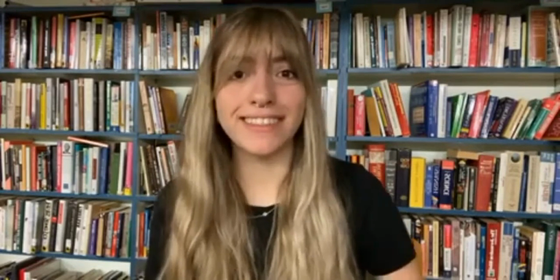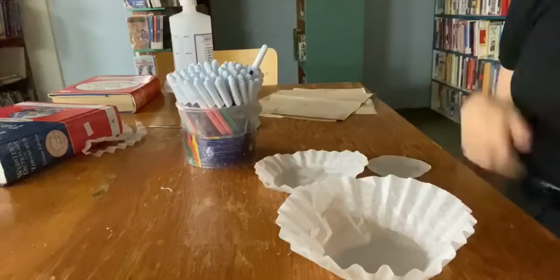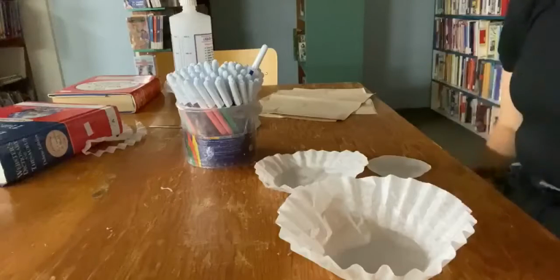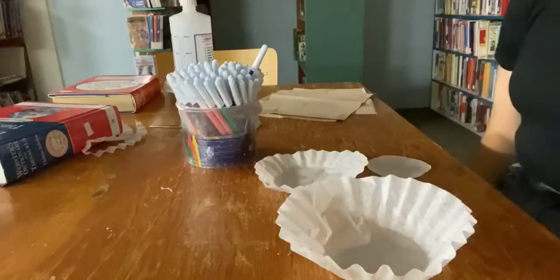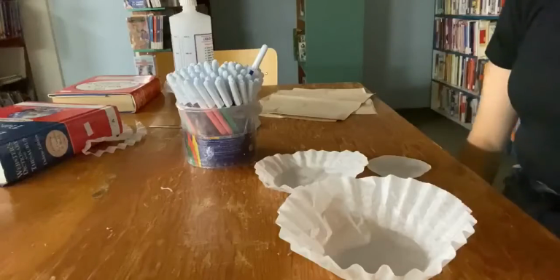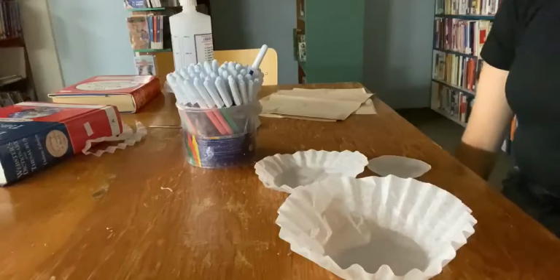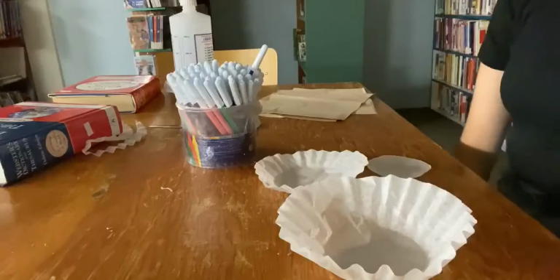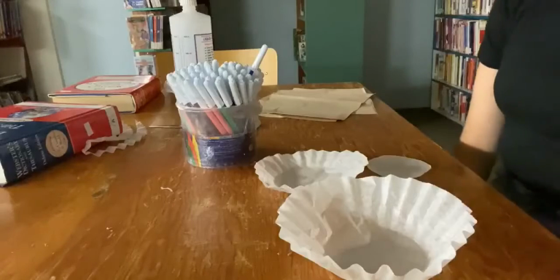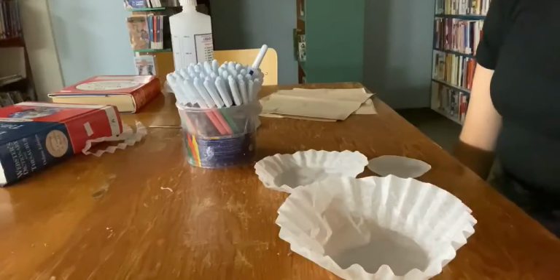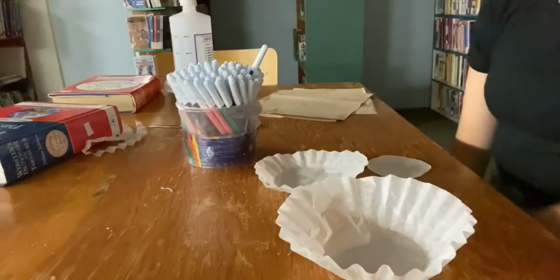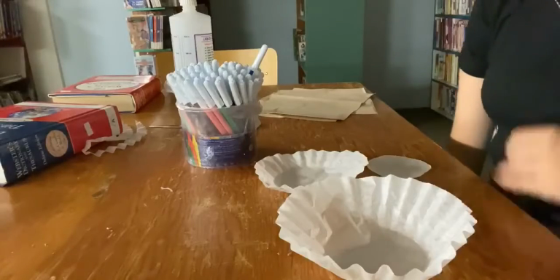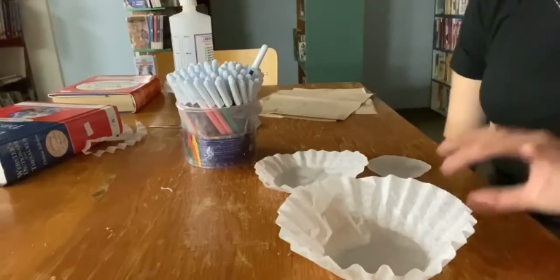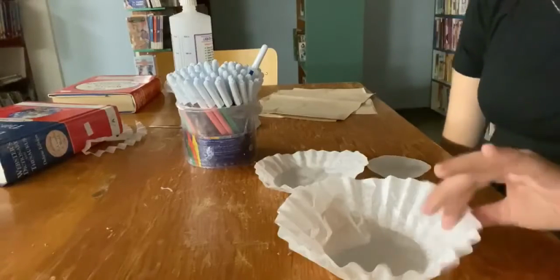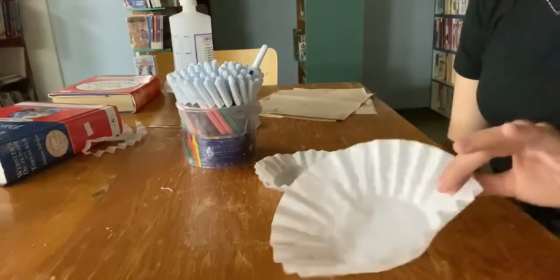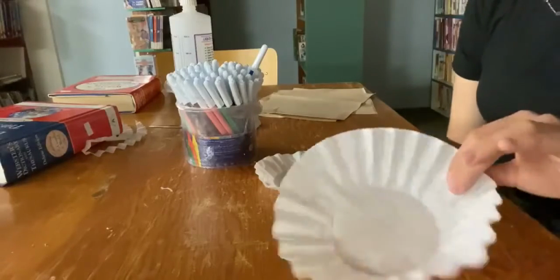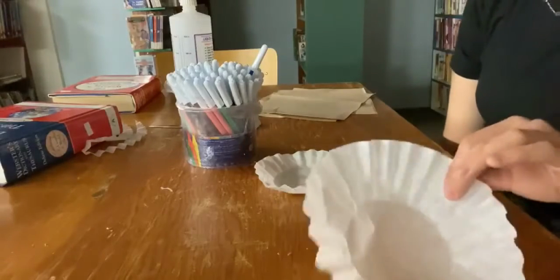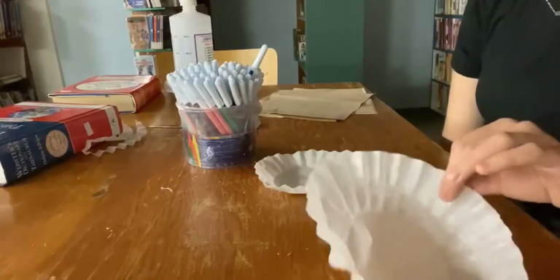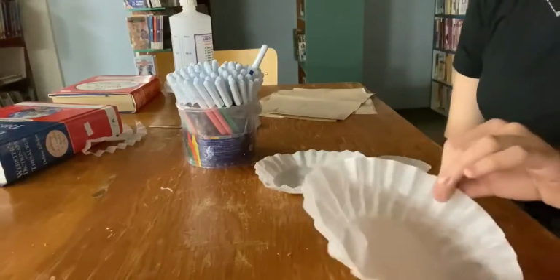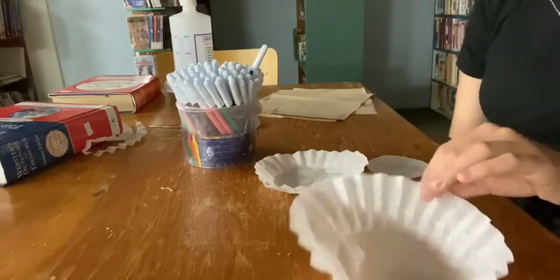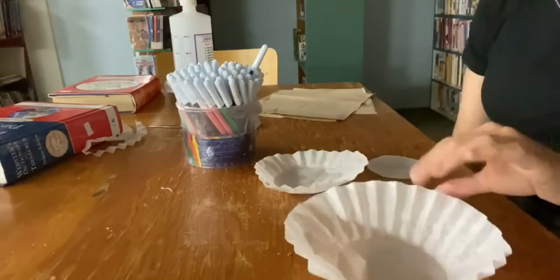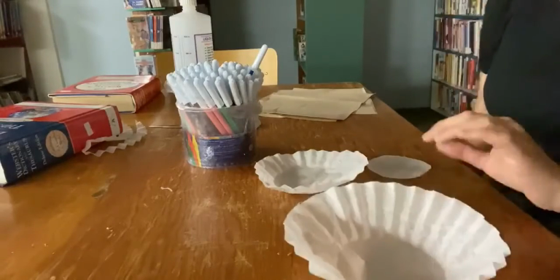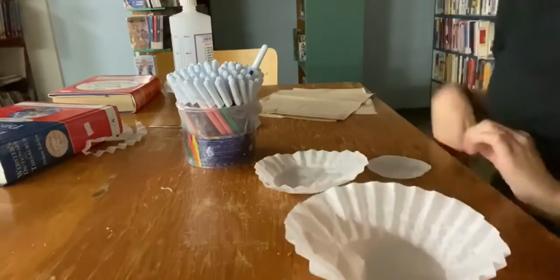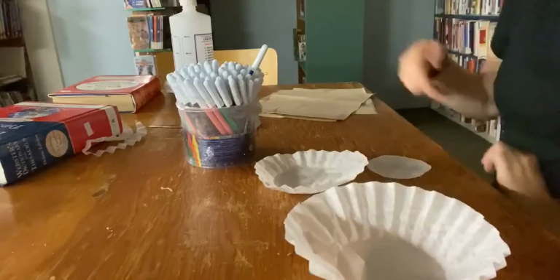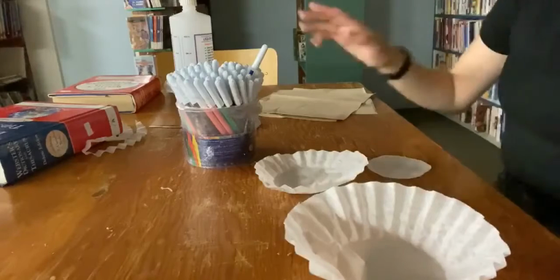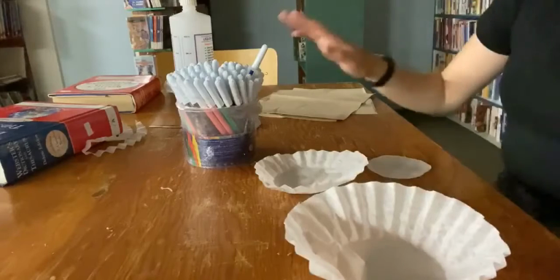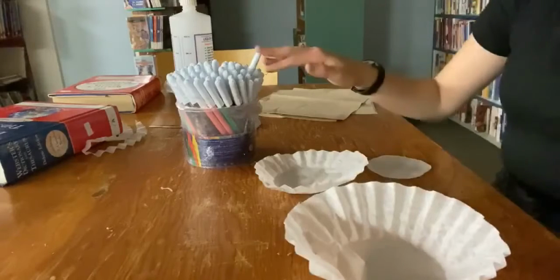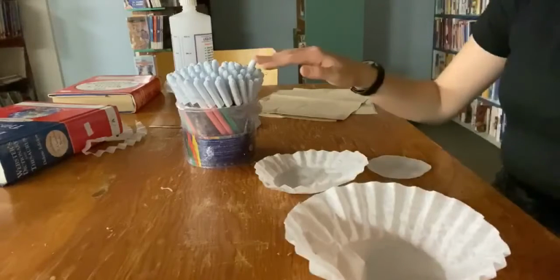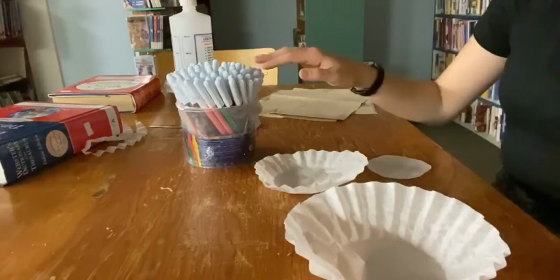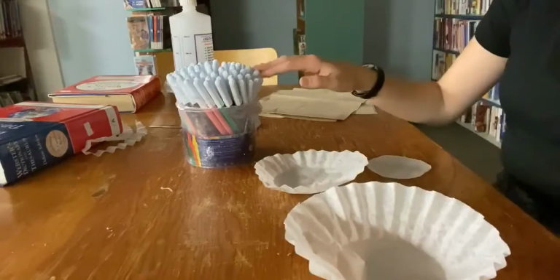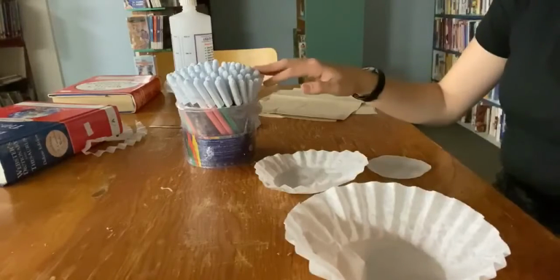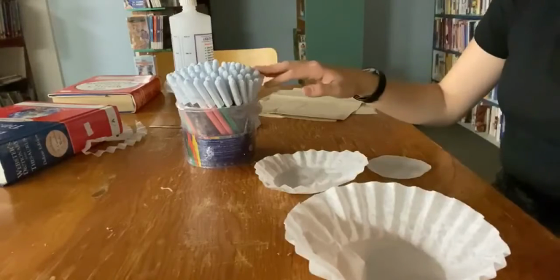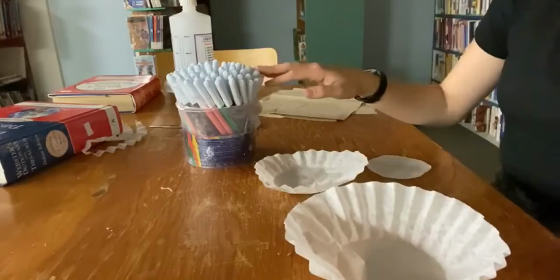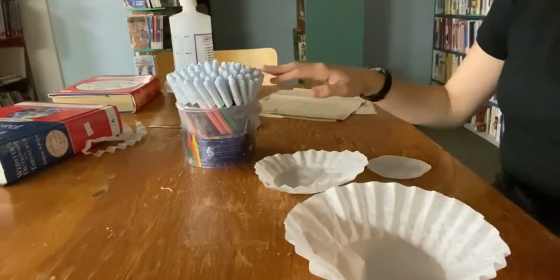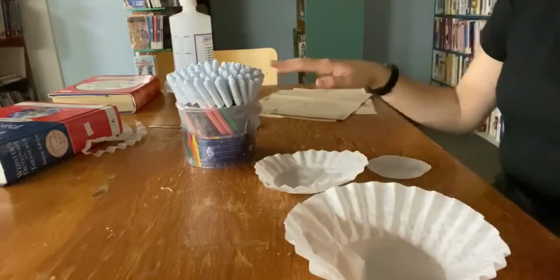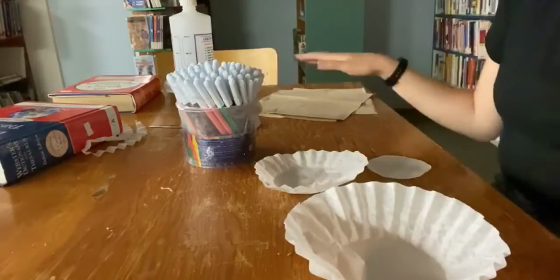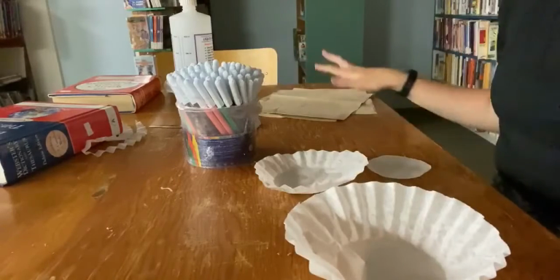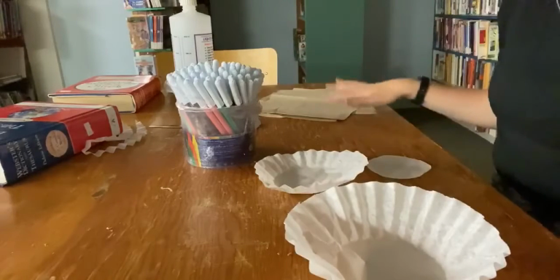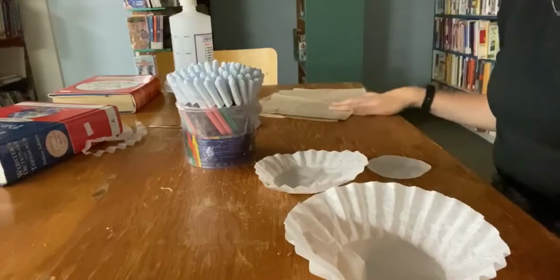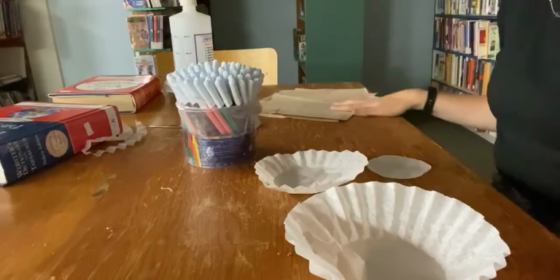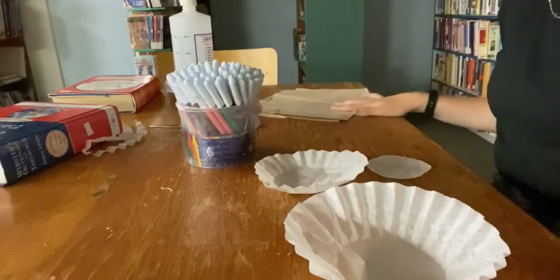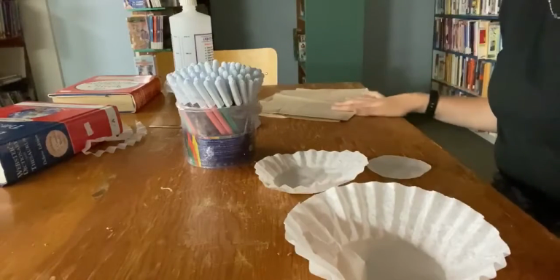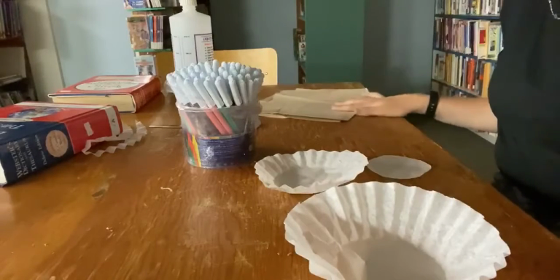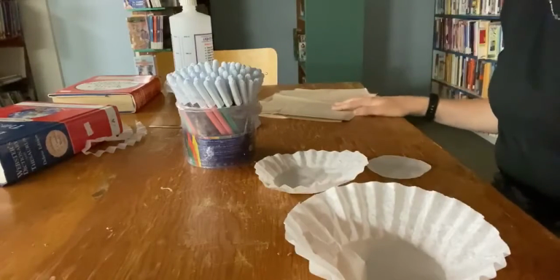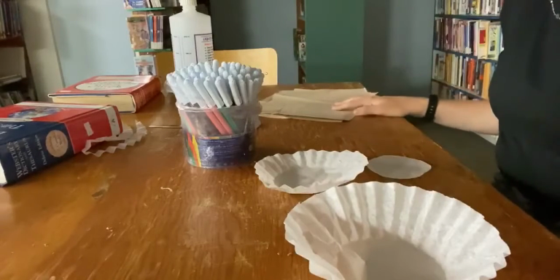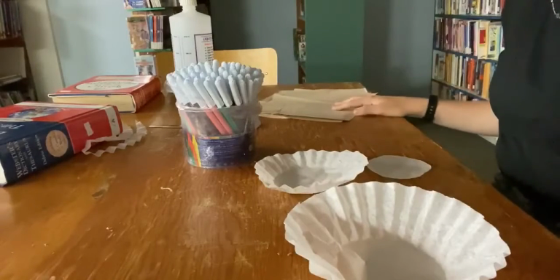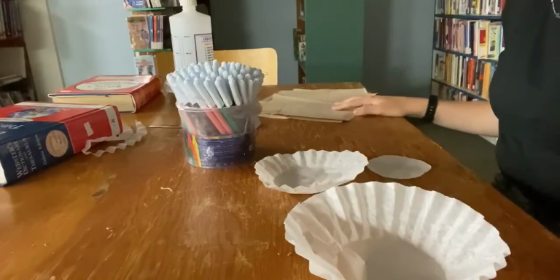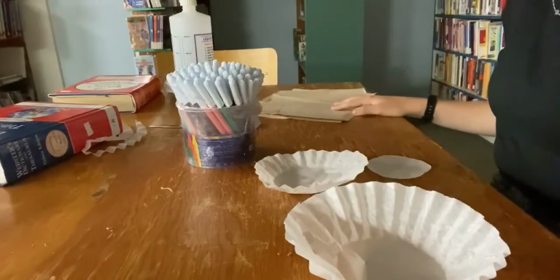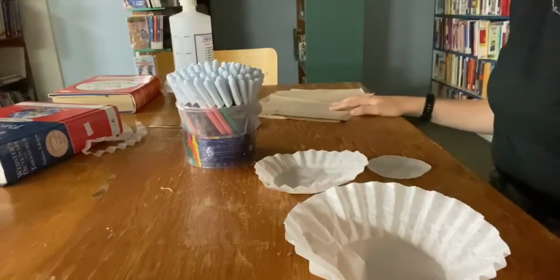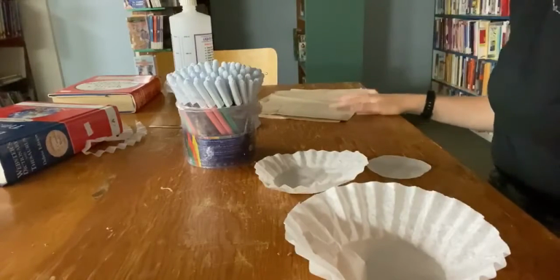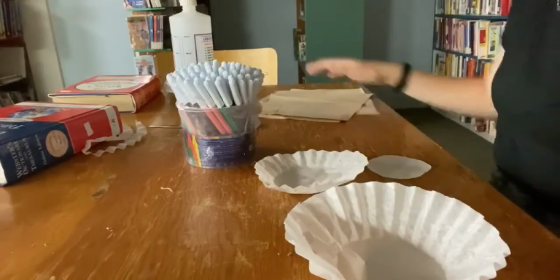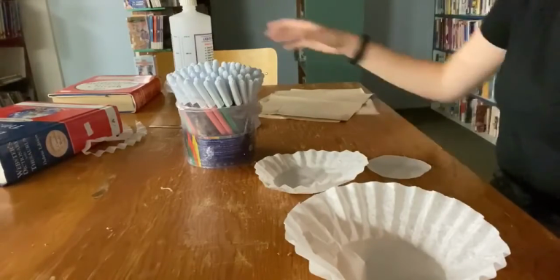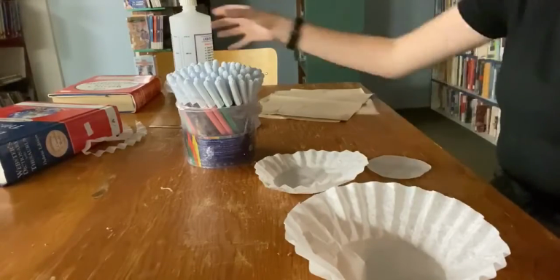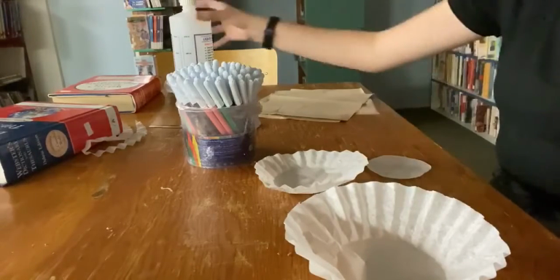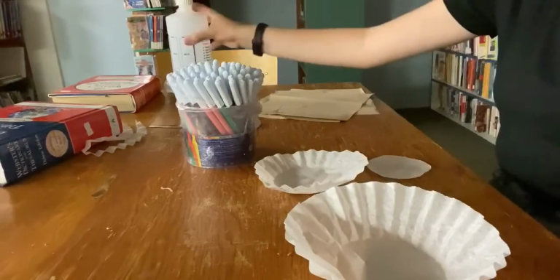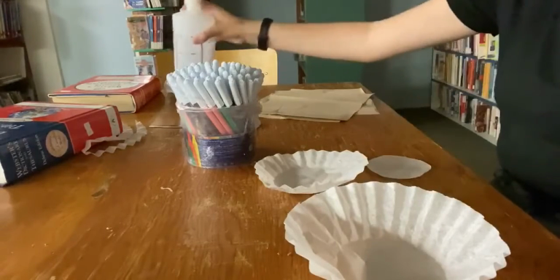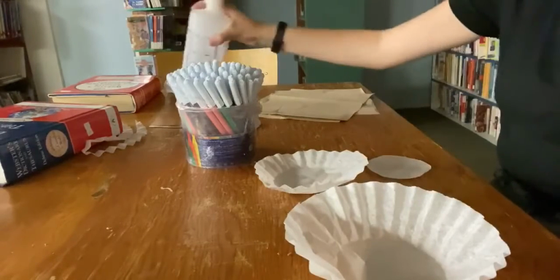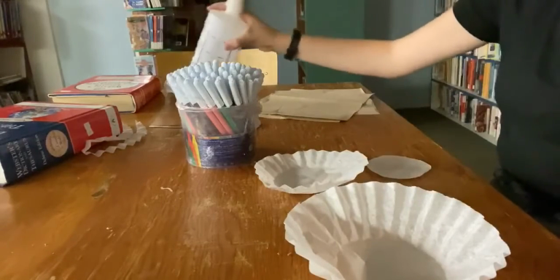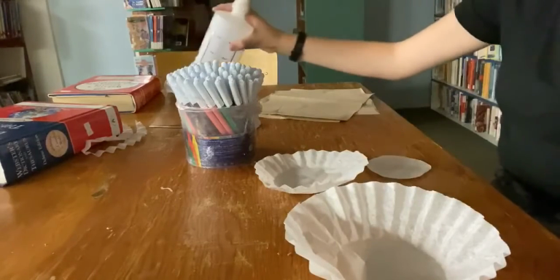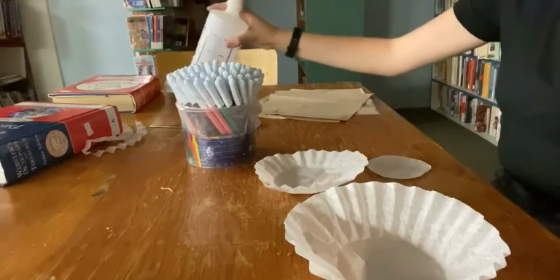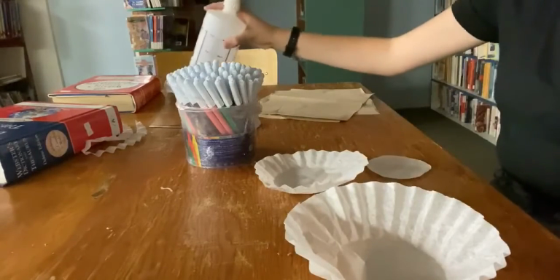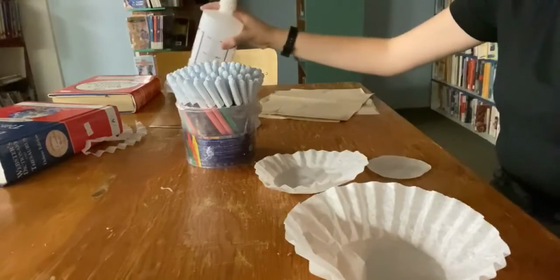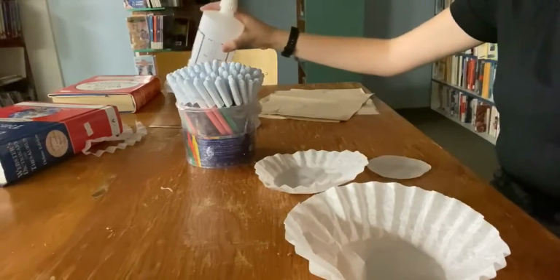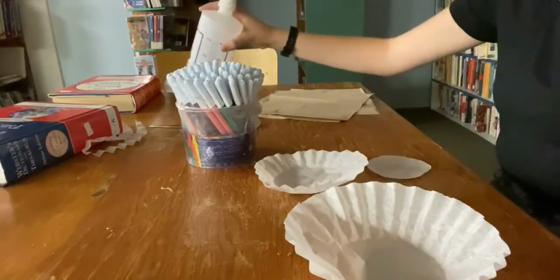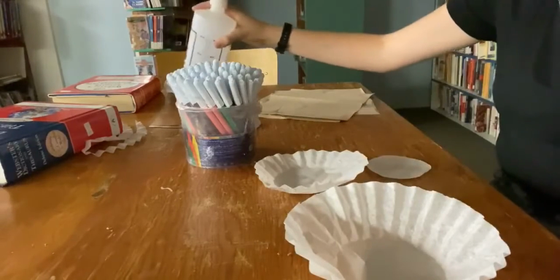What you're going to need for this craft are your coffee filters, some colored markers, paper towel or newspaper, and then a spray bottle filled with water.